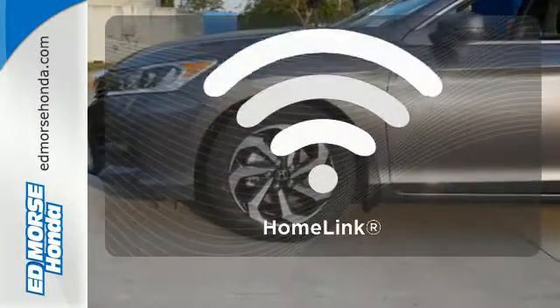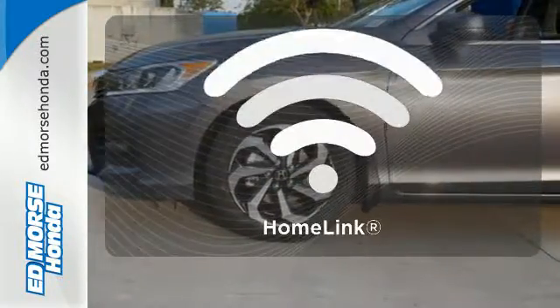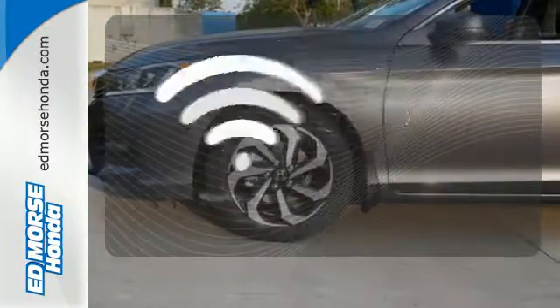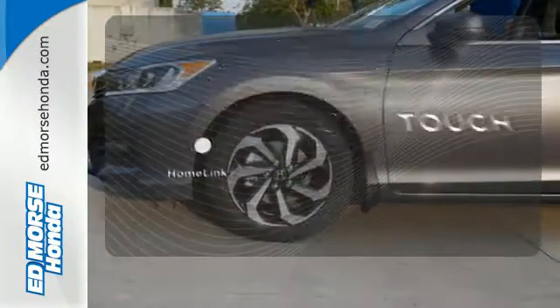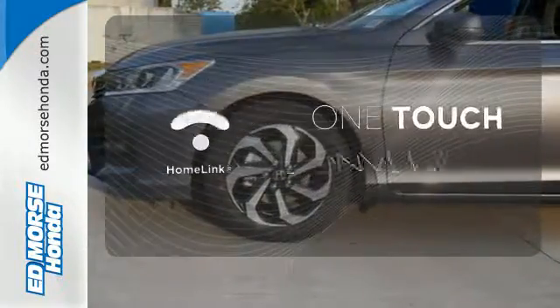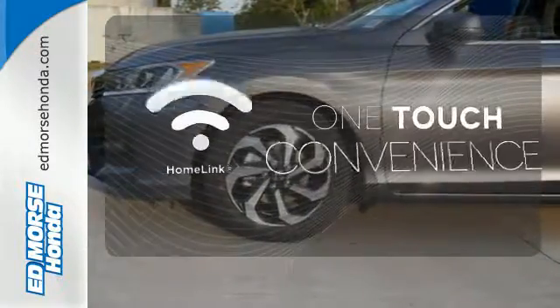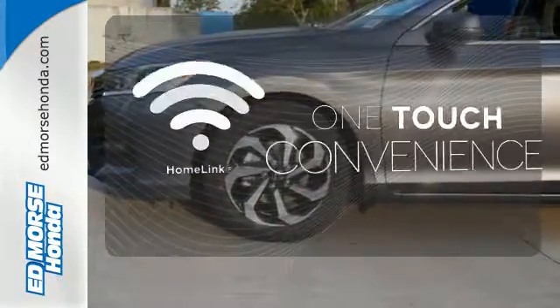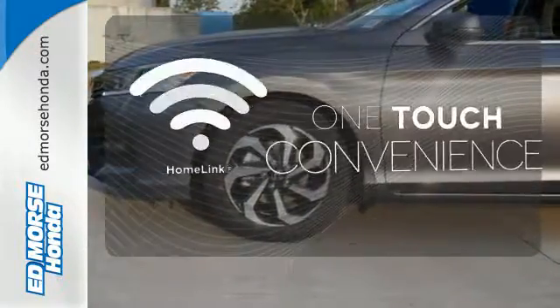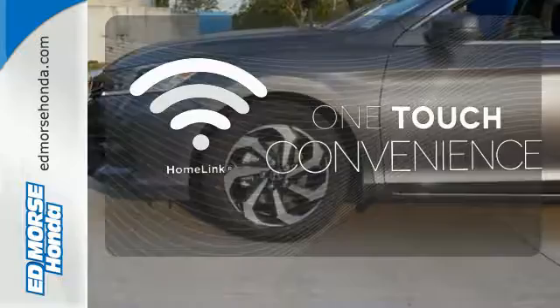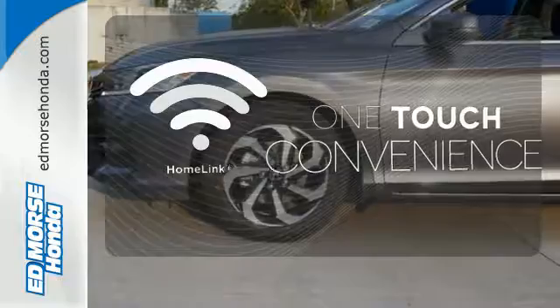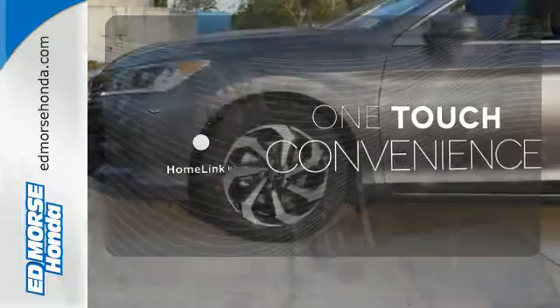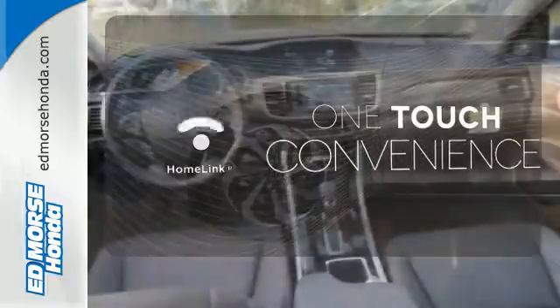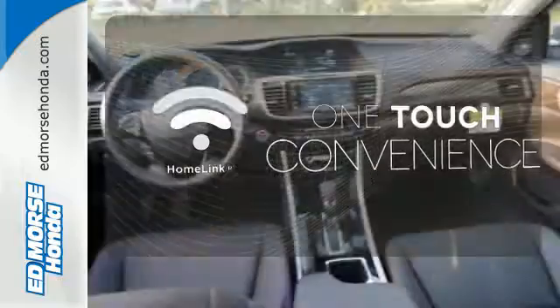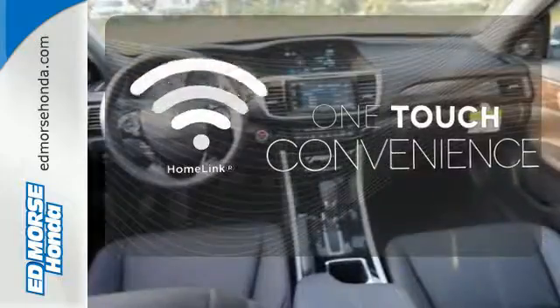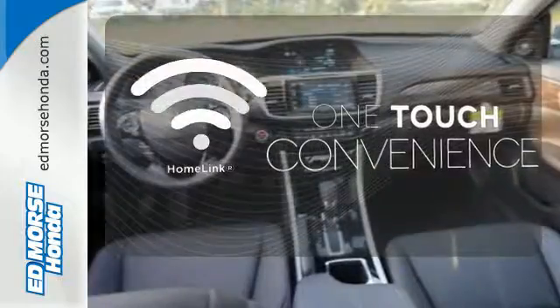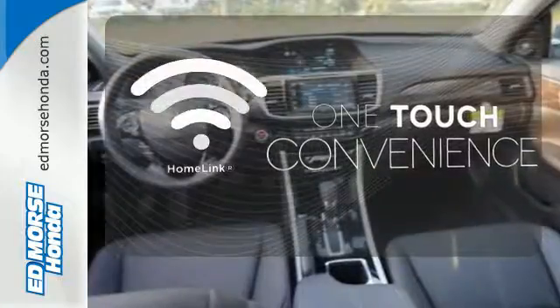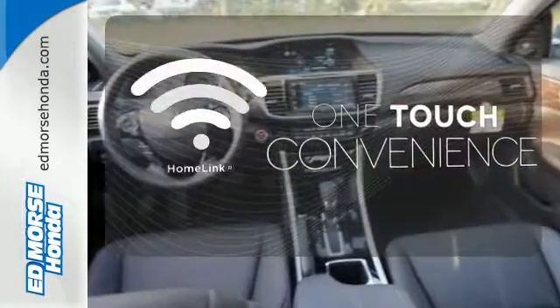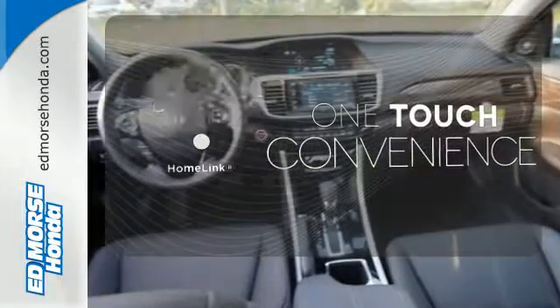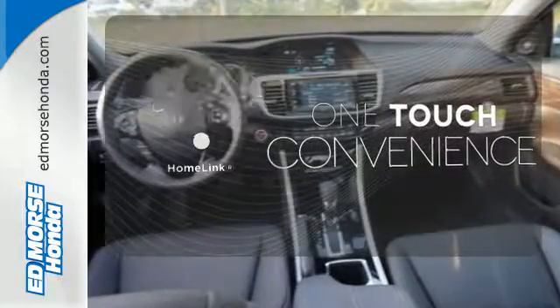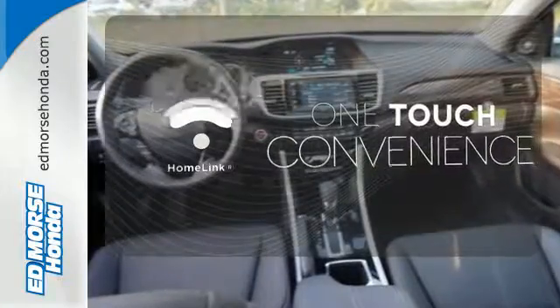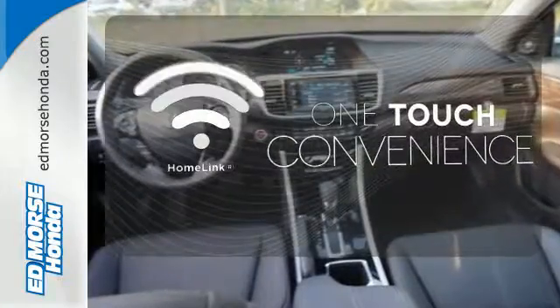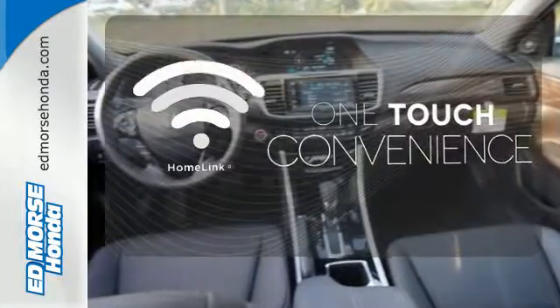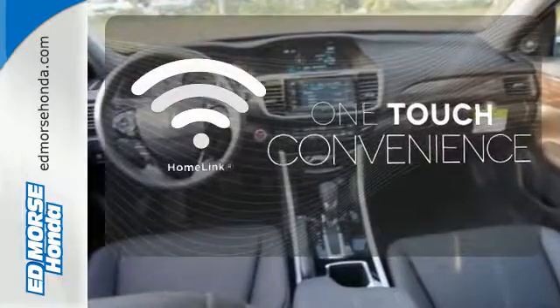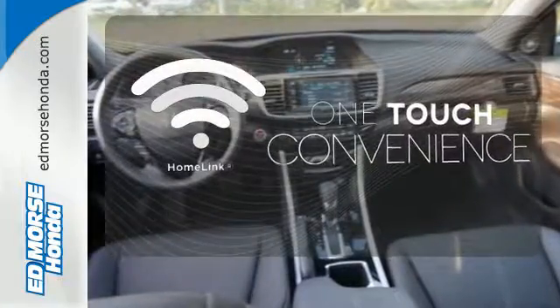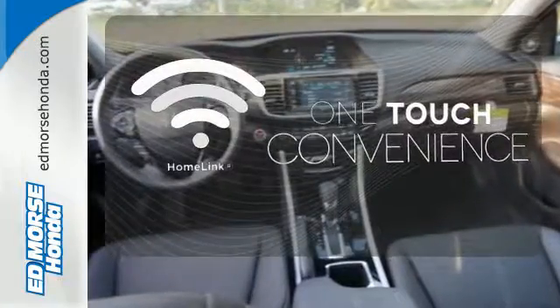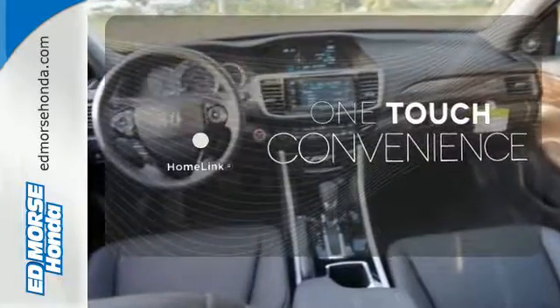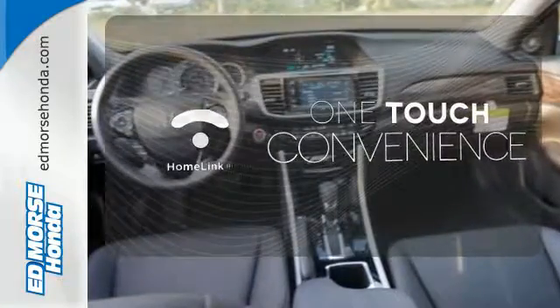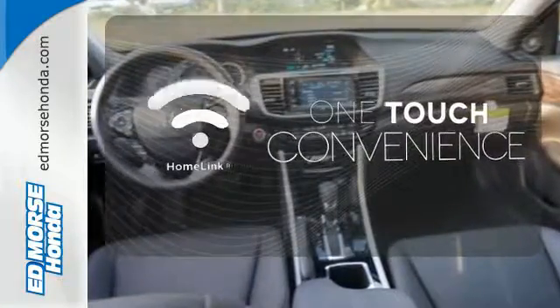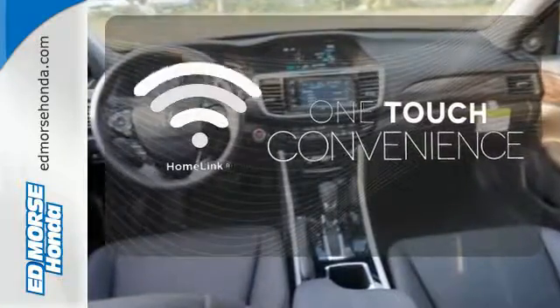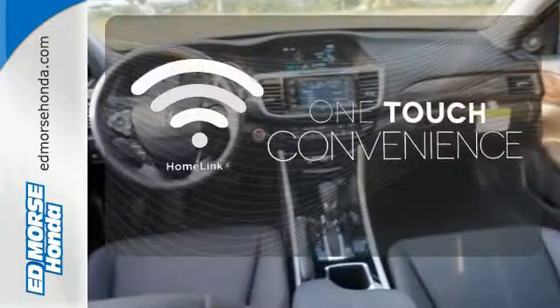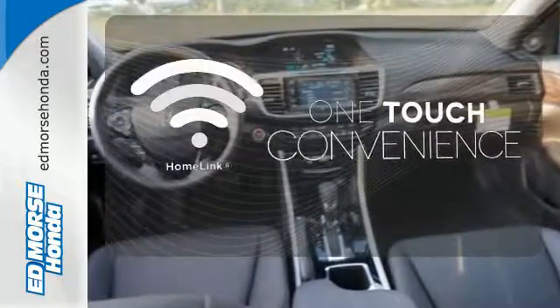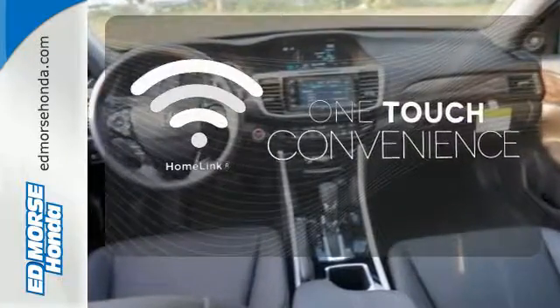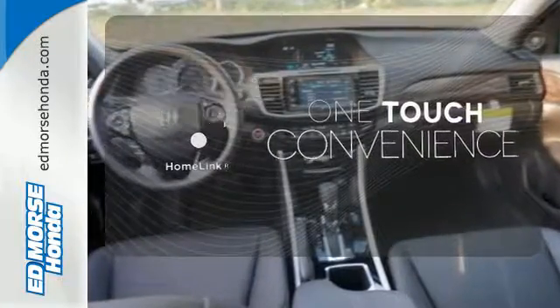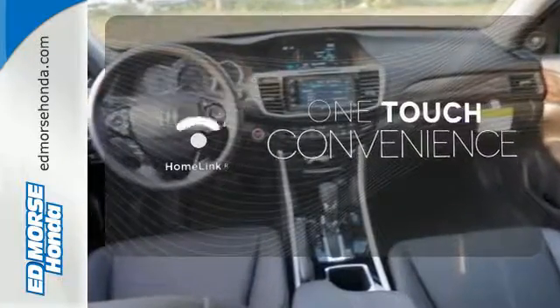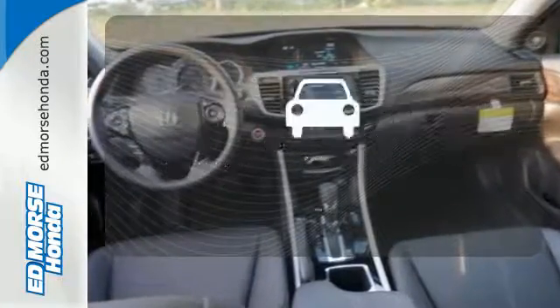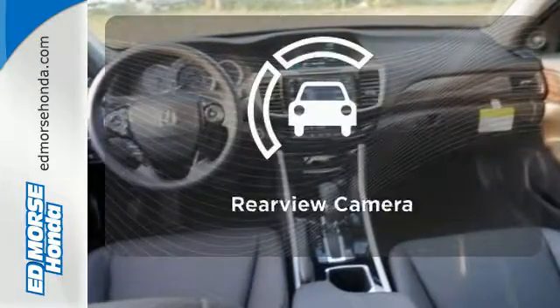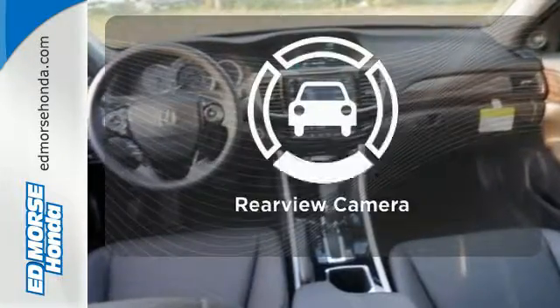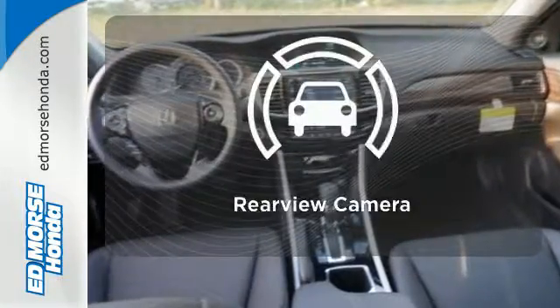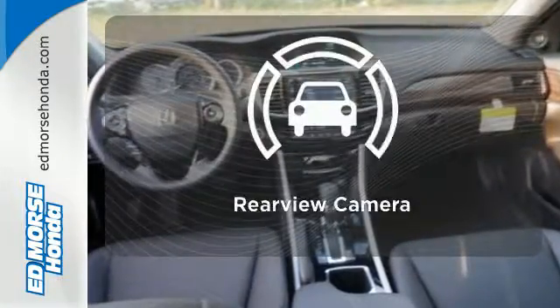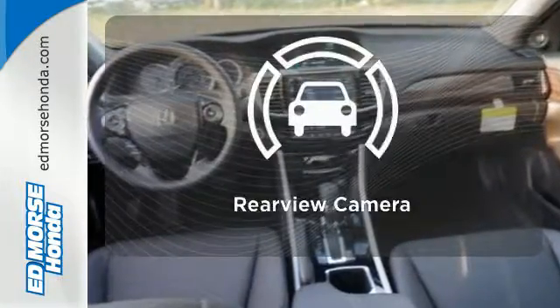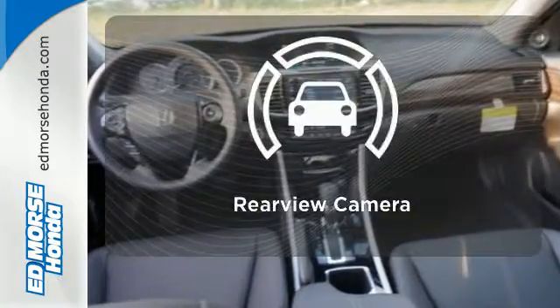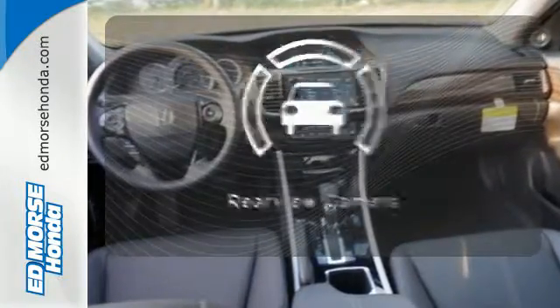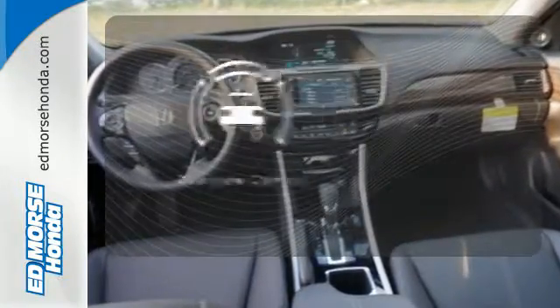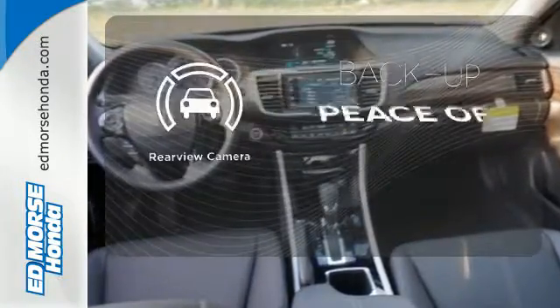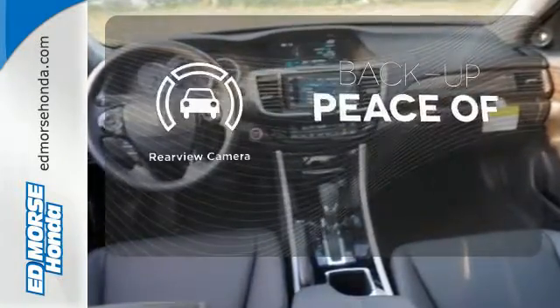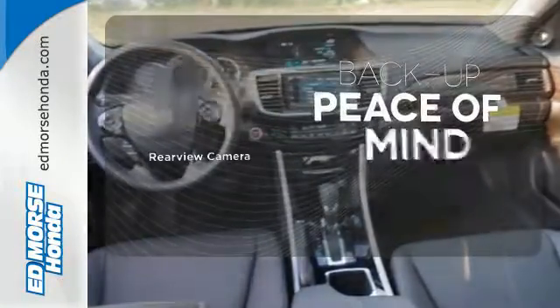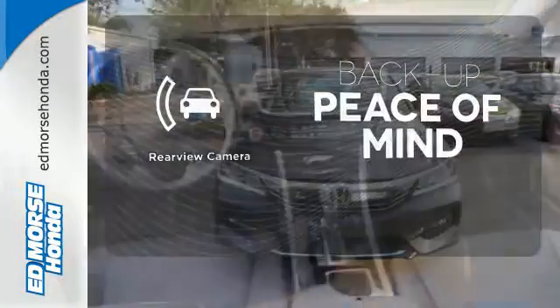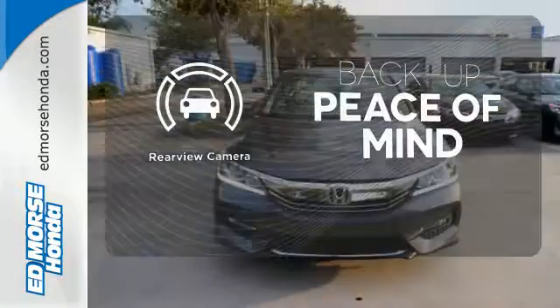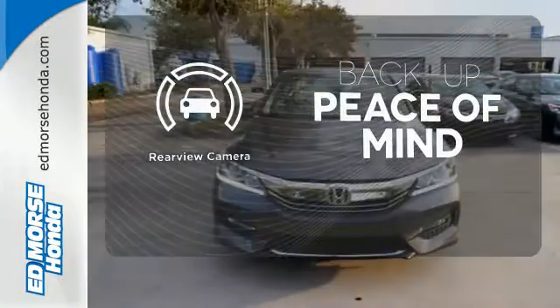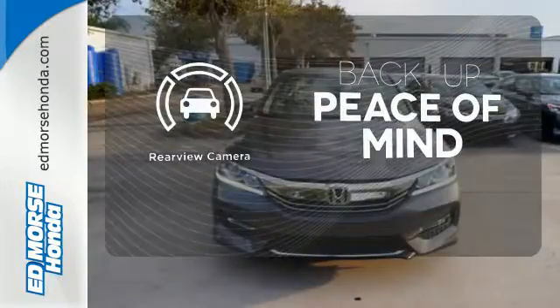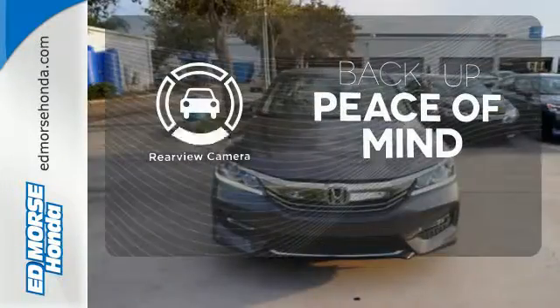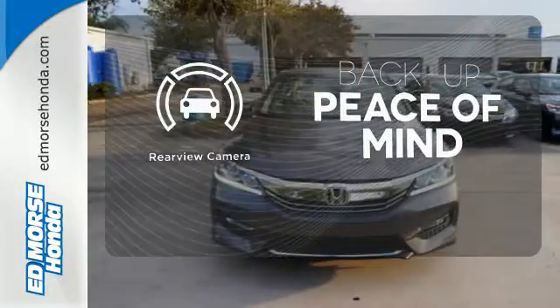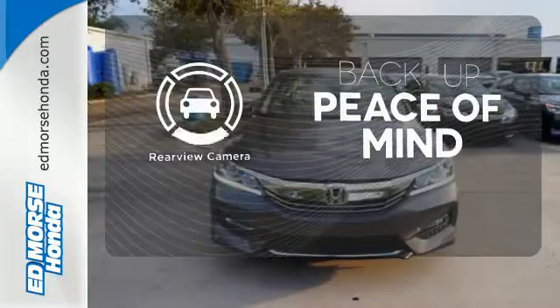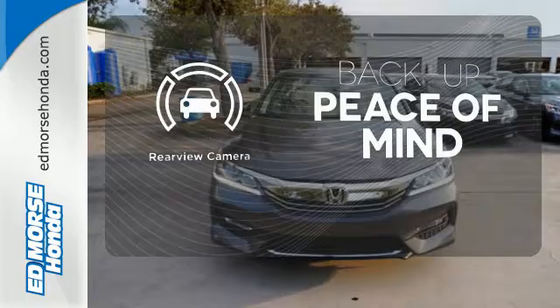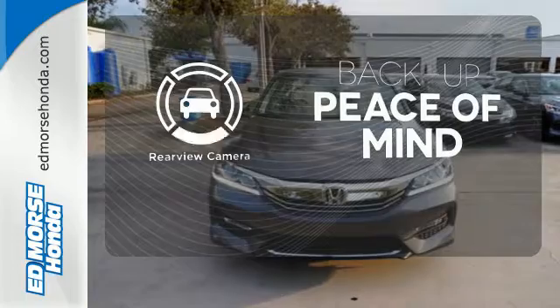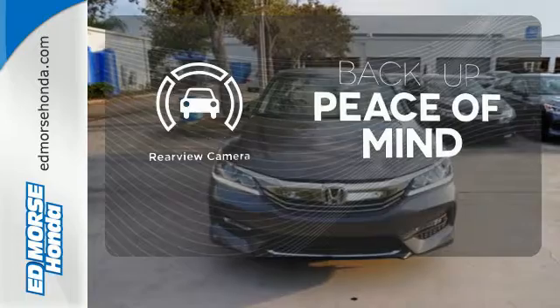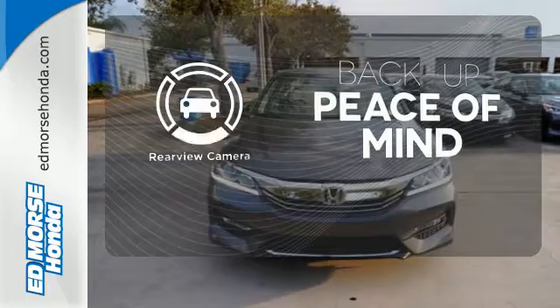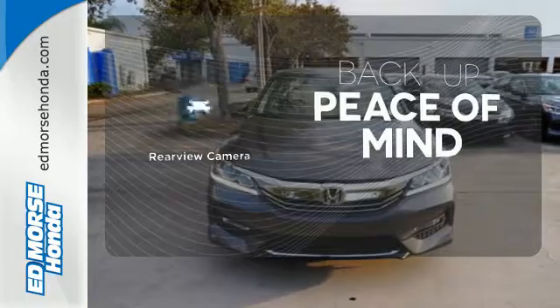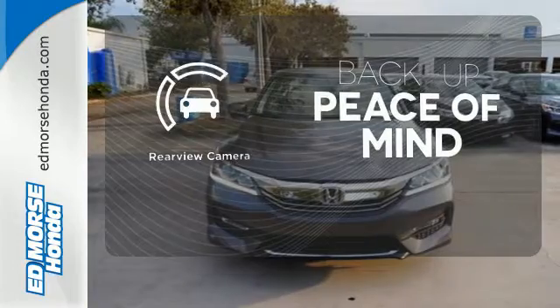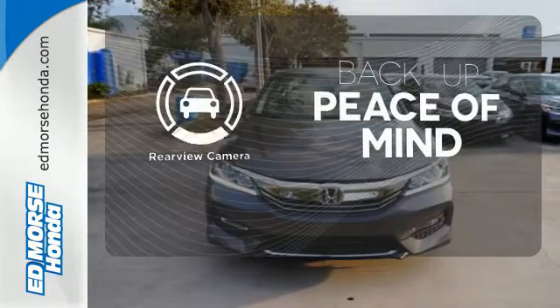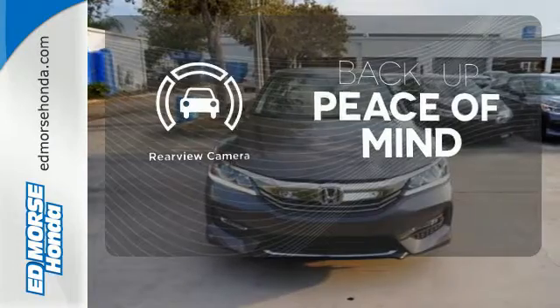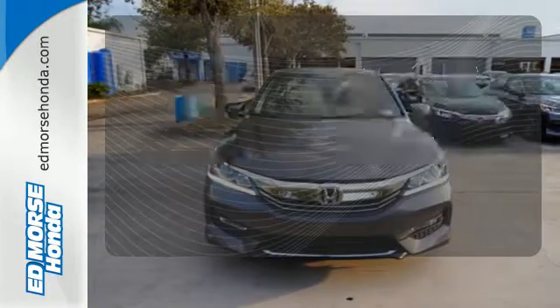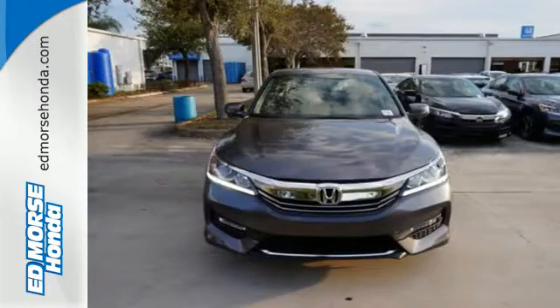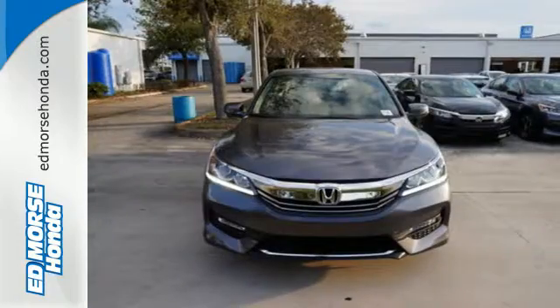With Homelink, one touch makes your arrival as welcoming as if you'd never left. Hindsight is 20-20 with the backup camera.